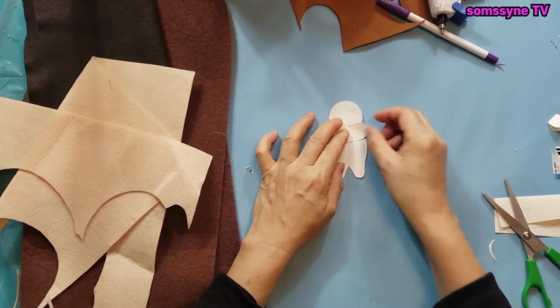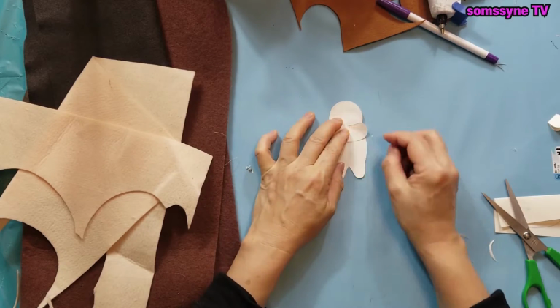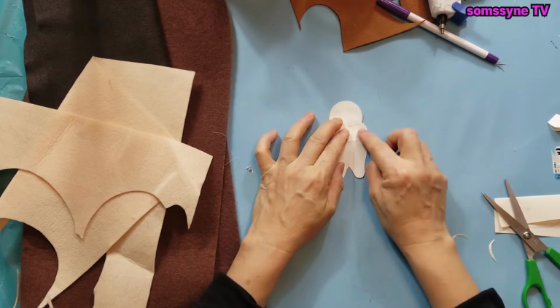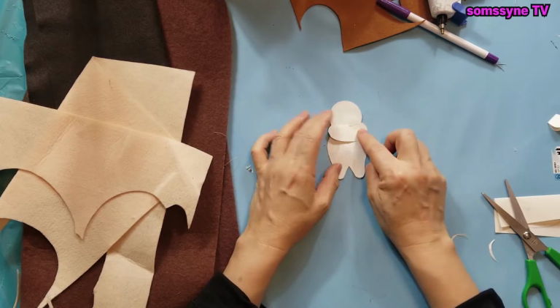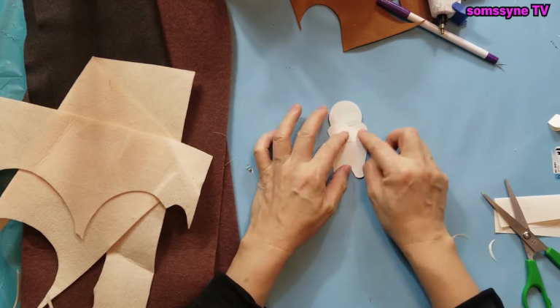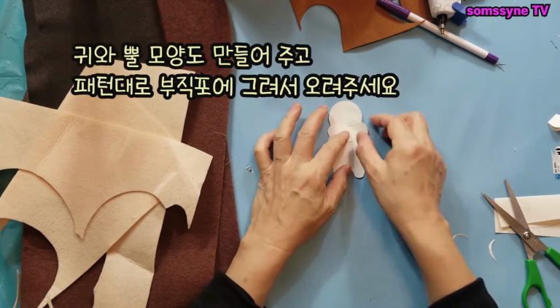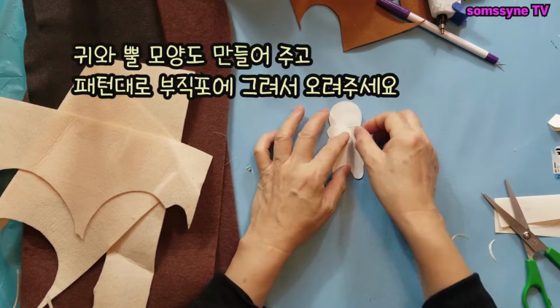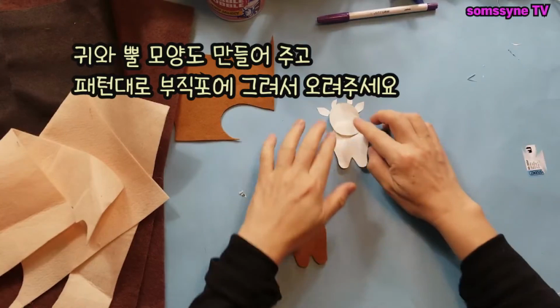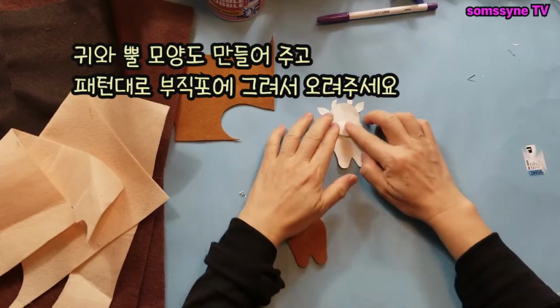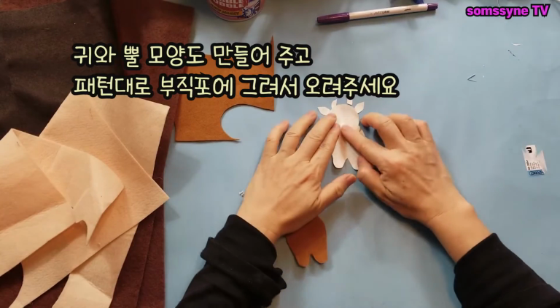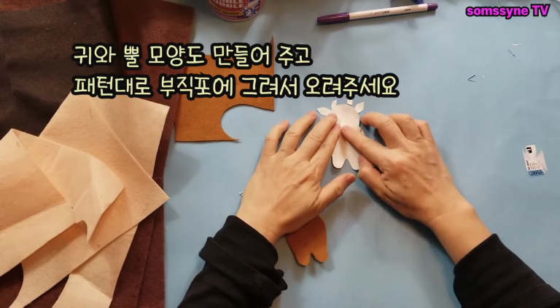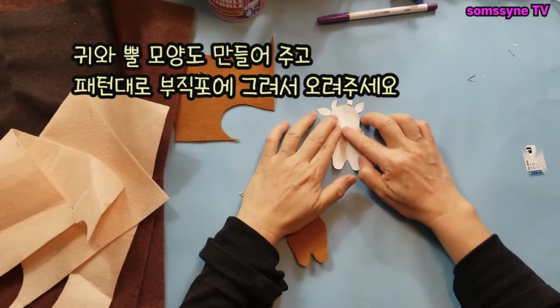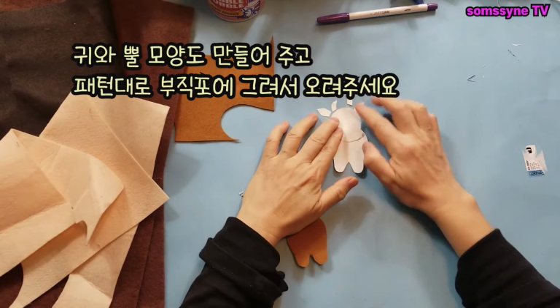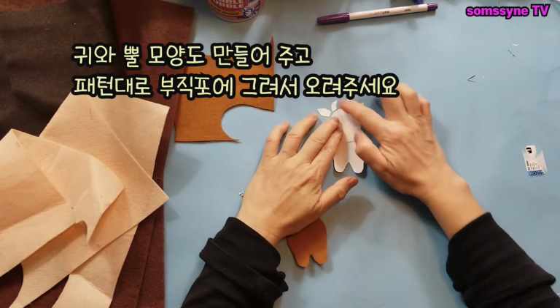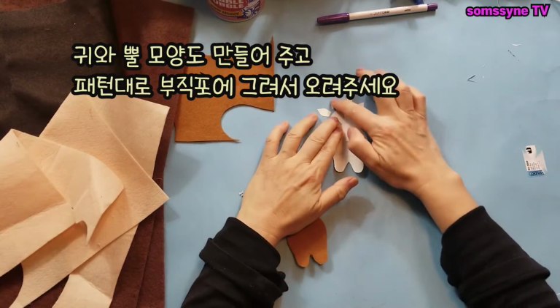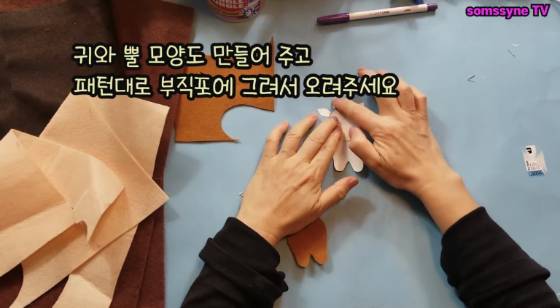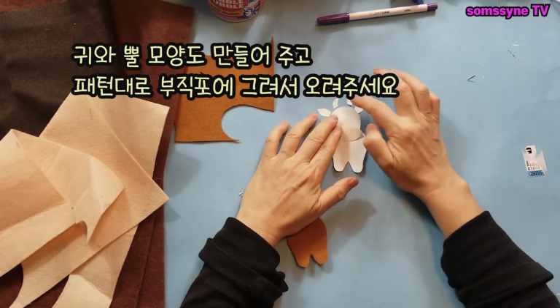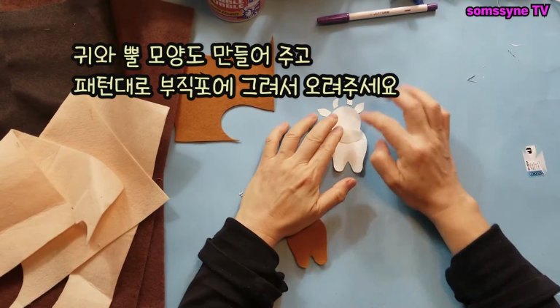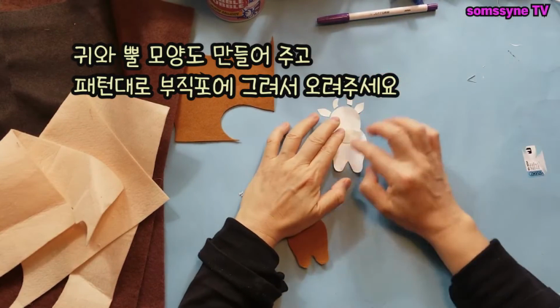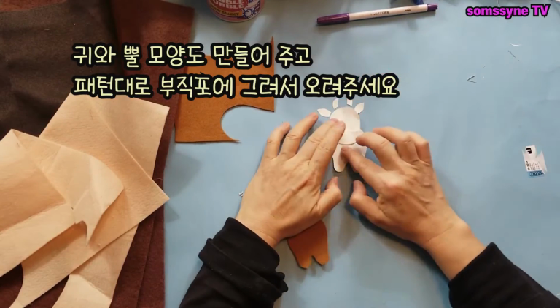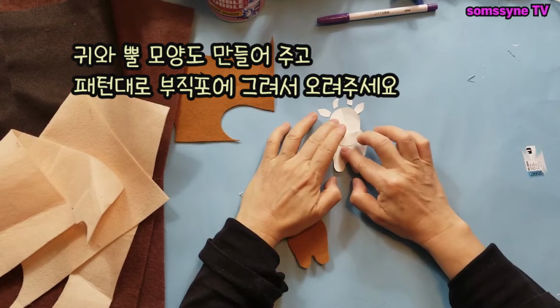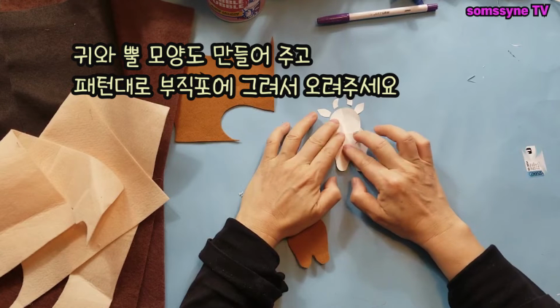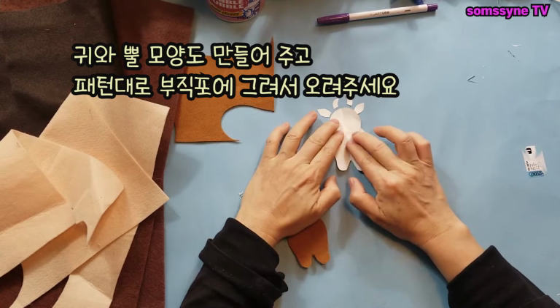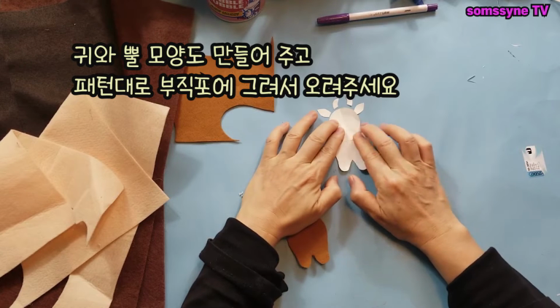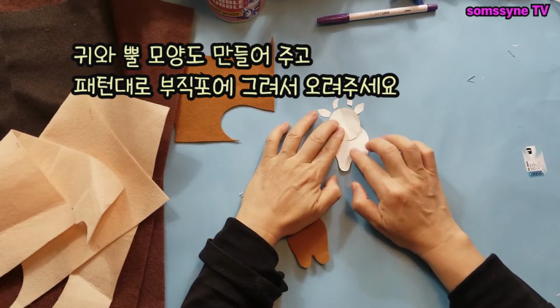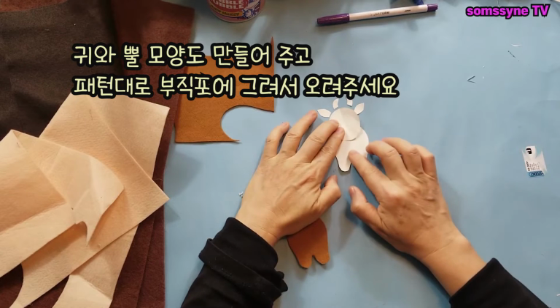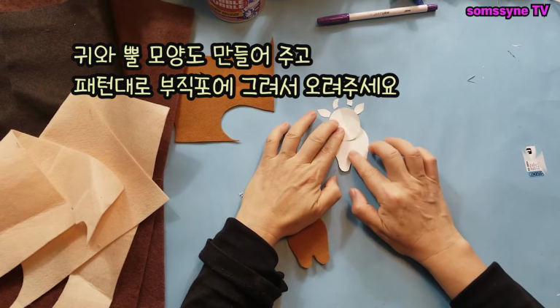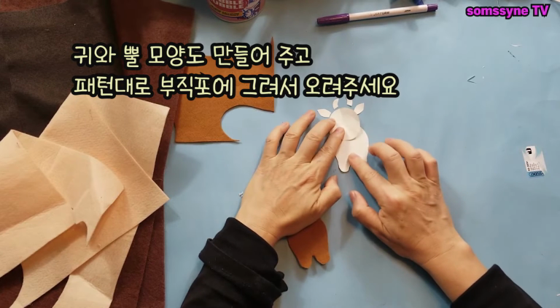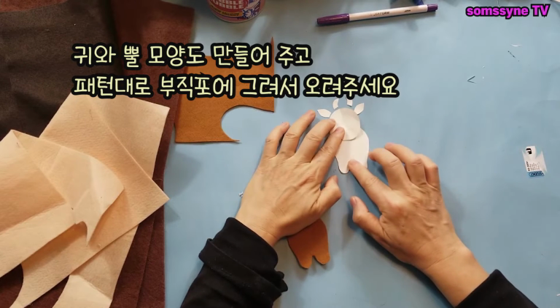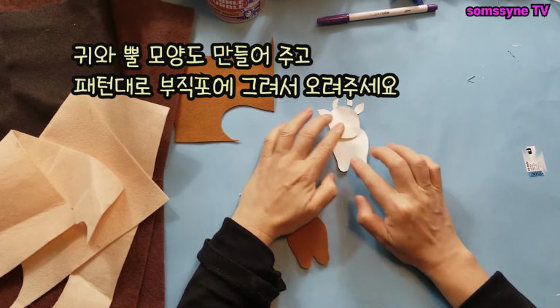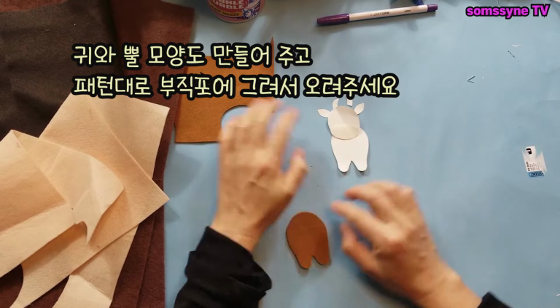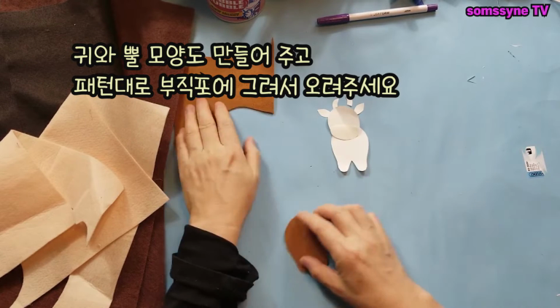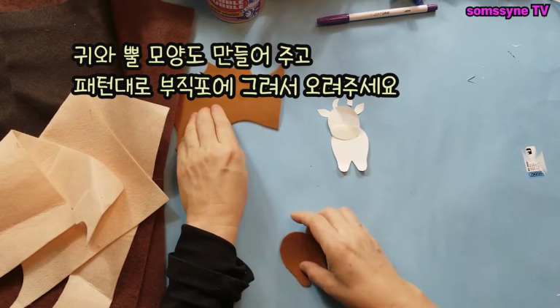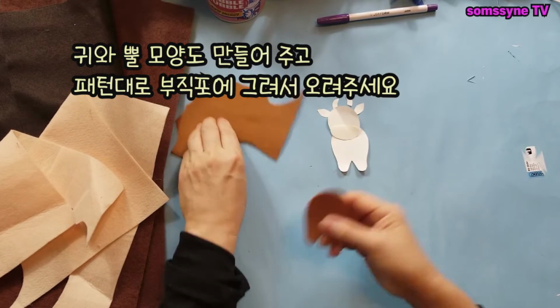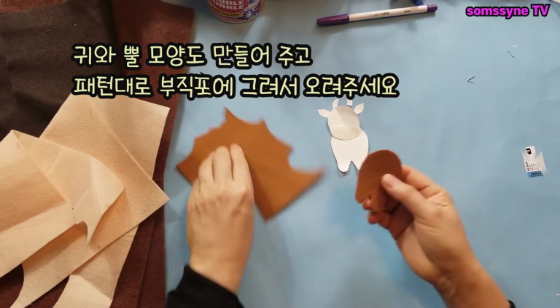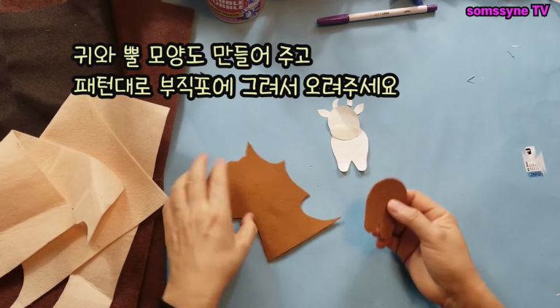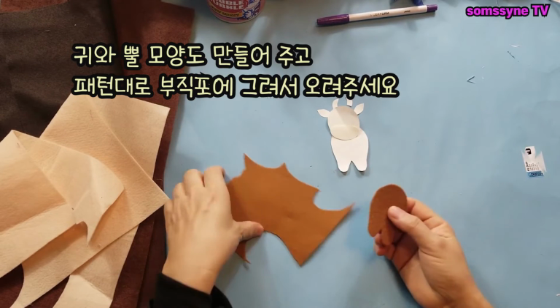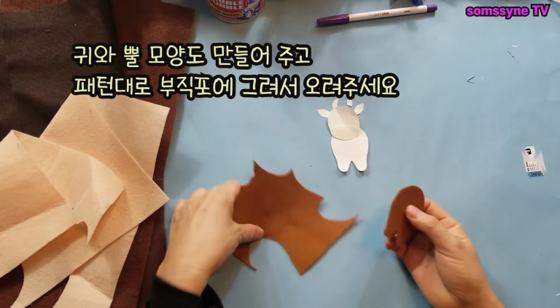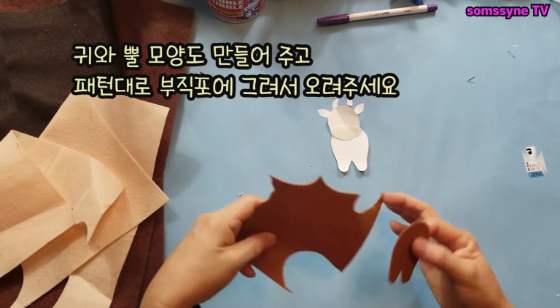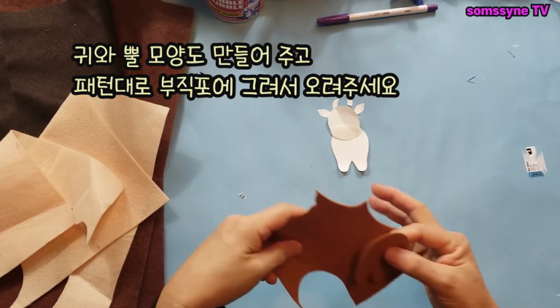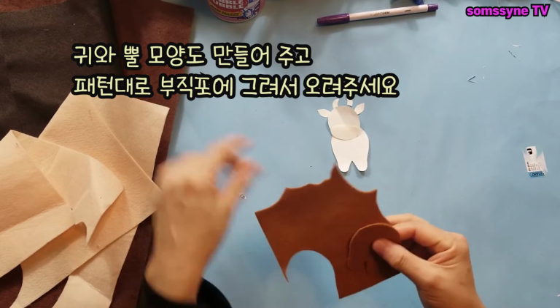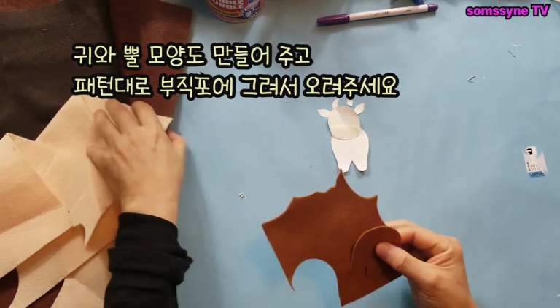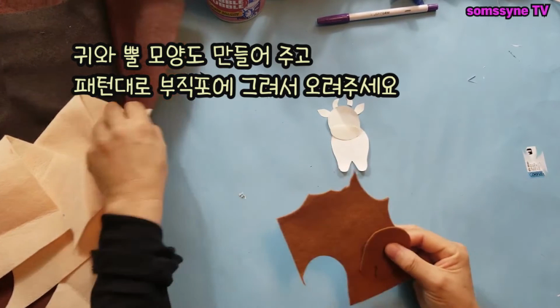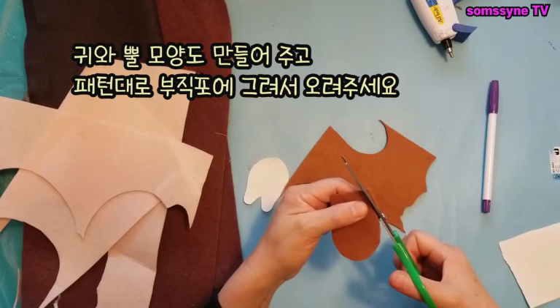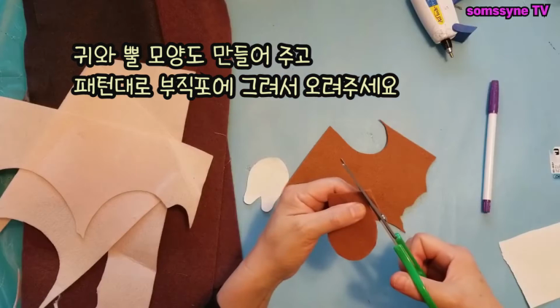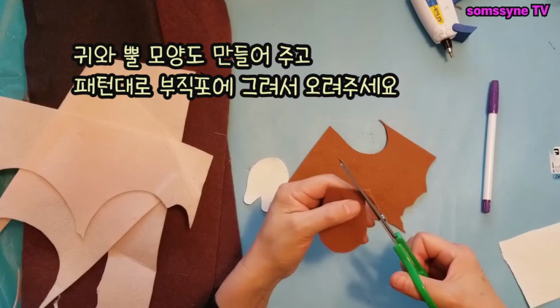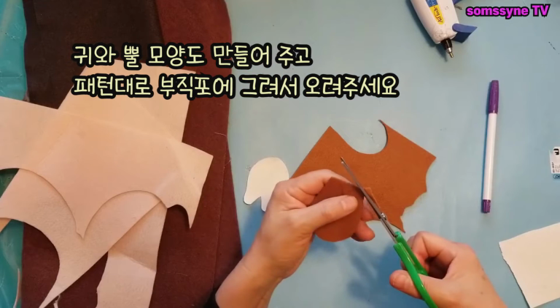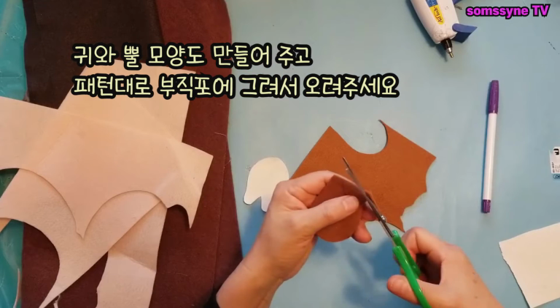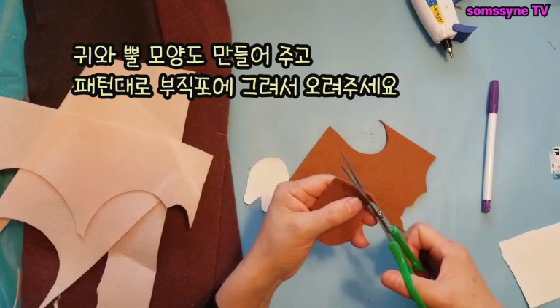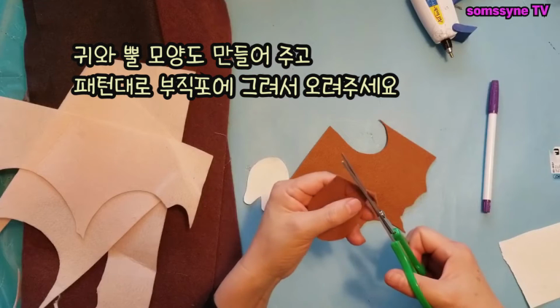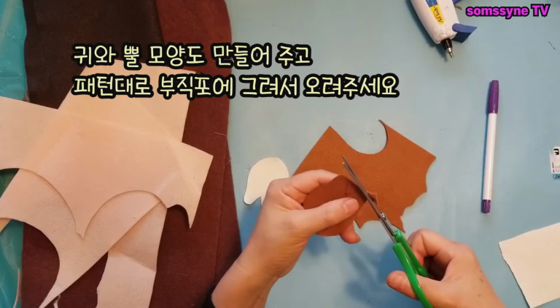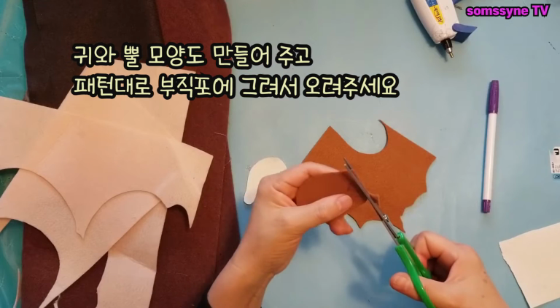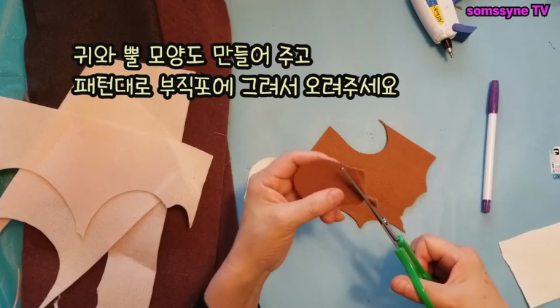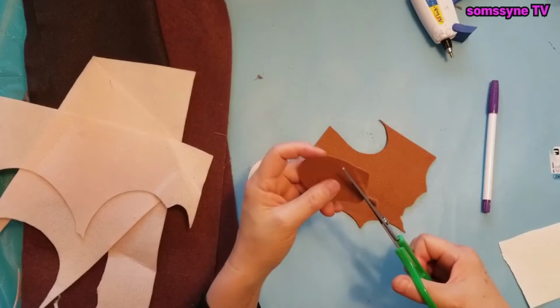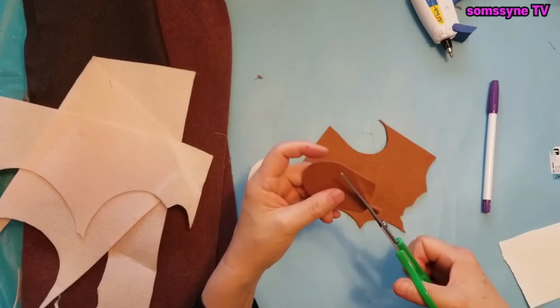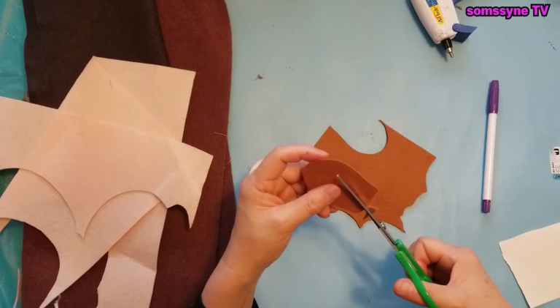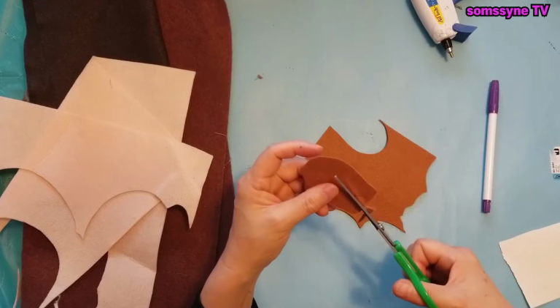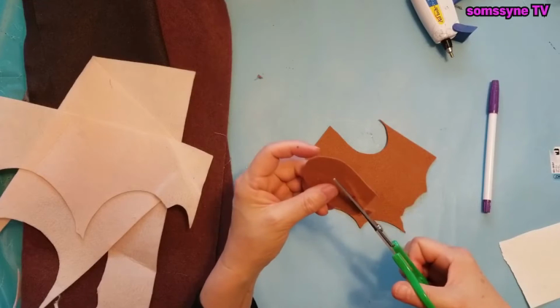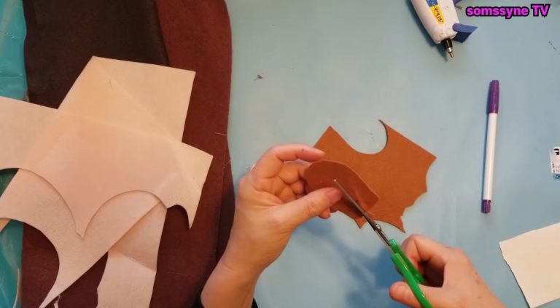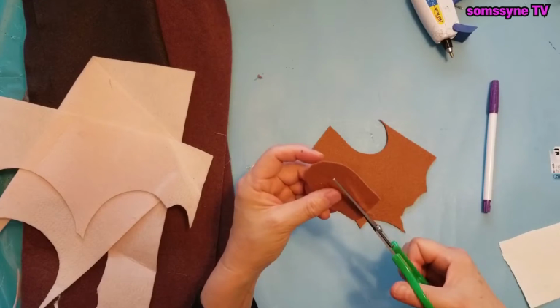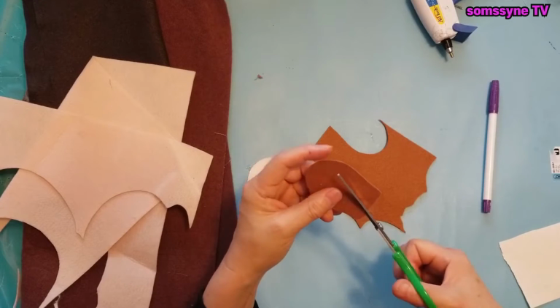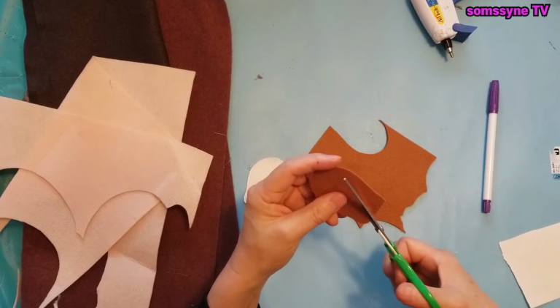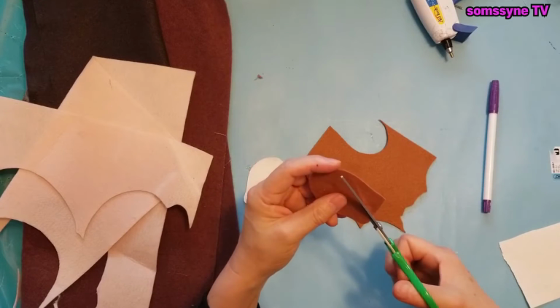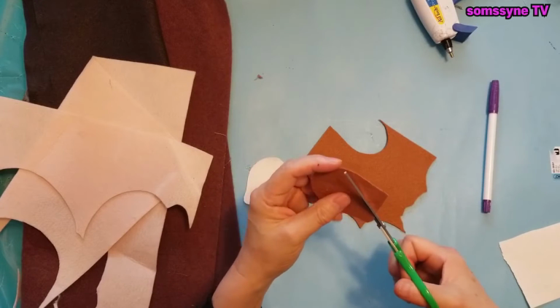Don't show the shape of the nose on the face. The horns are also patterned and then drawn on felt.